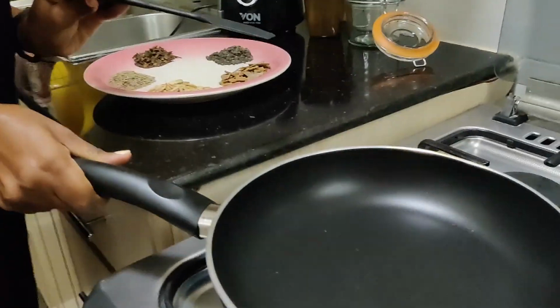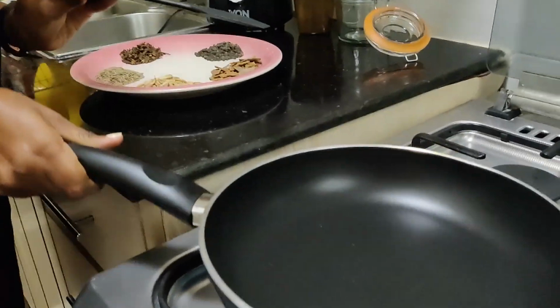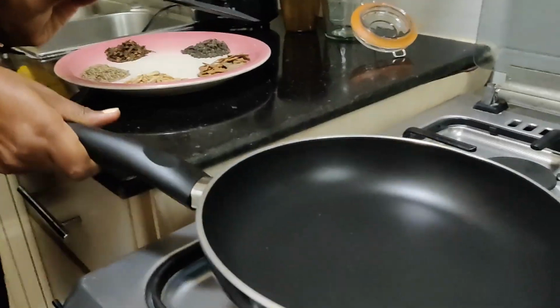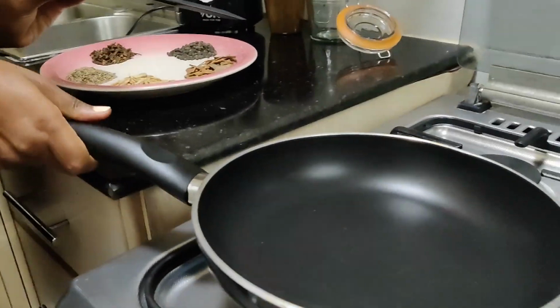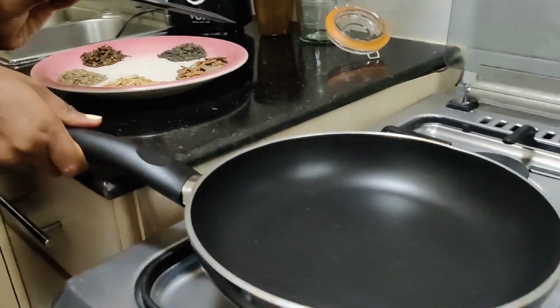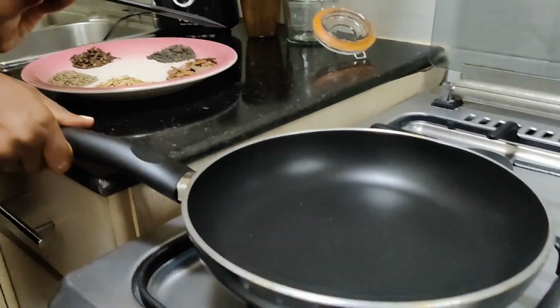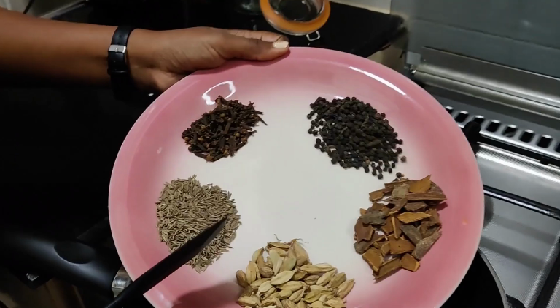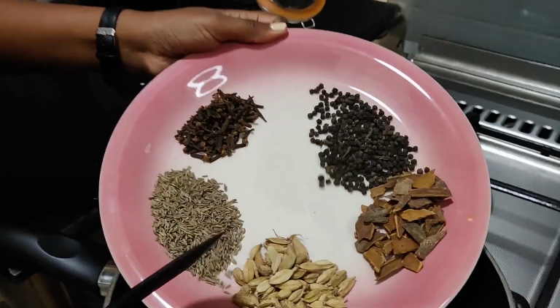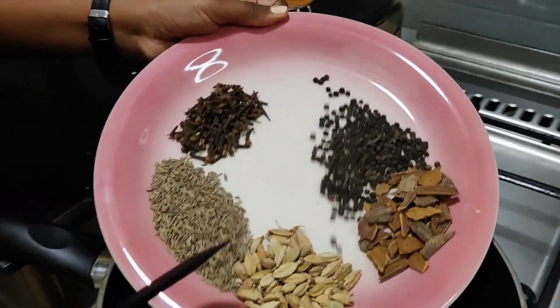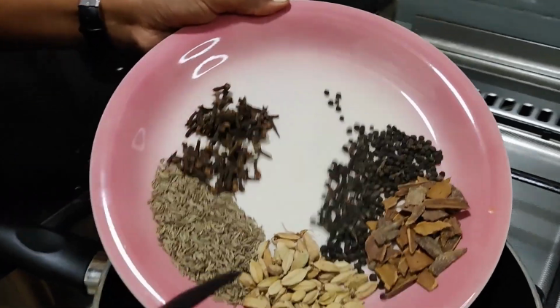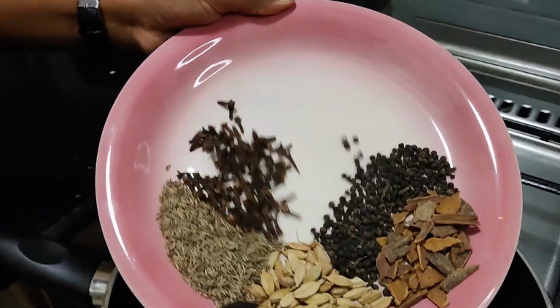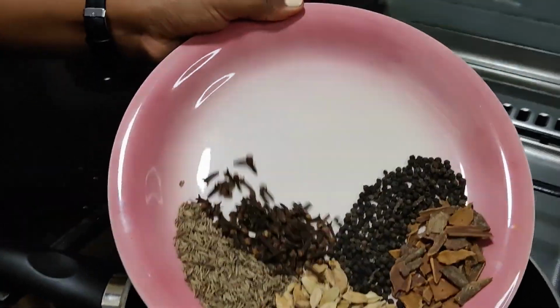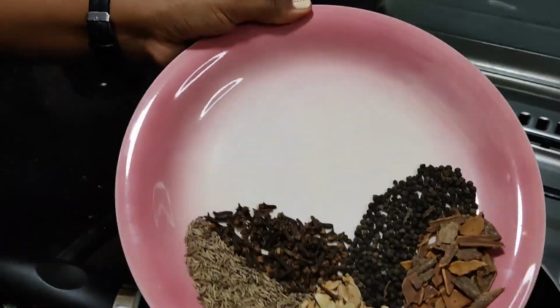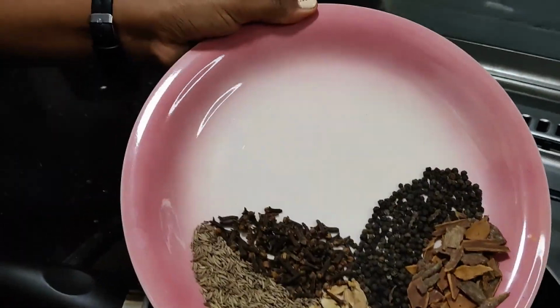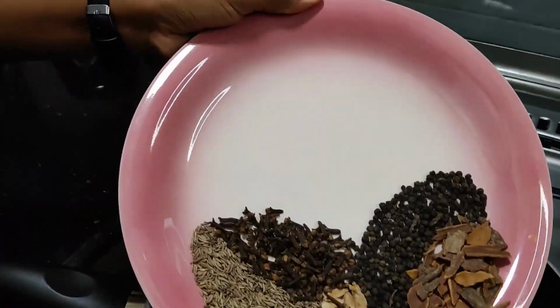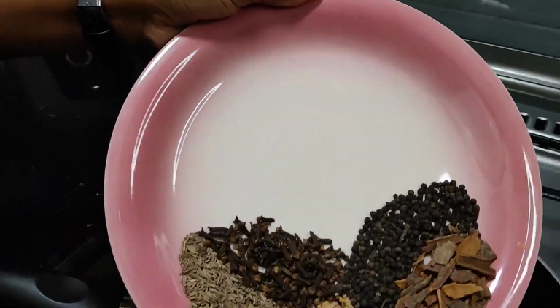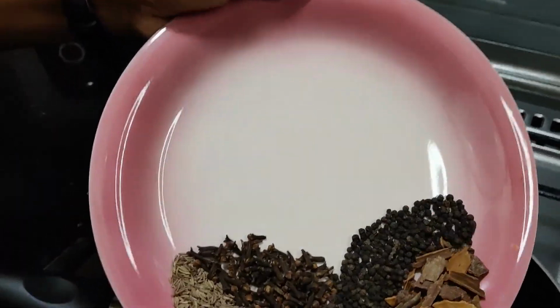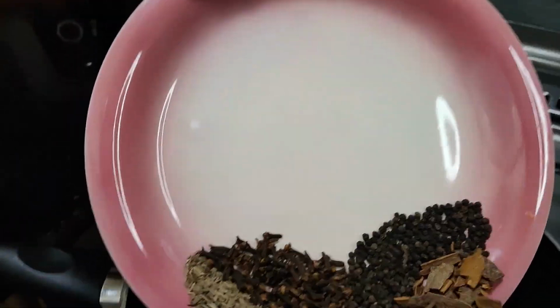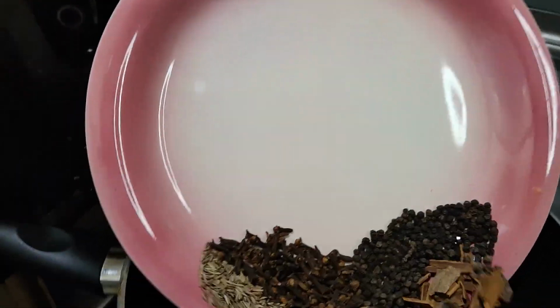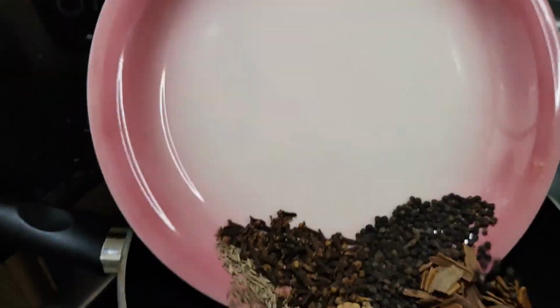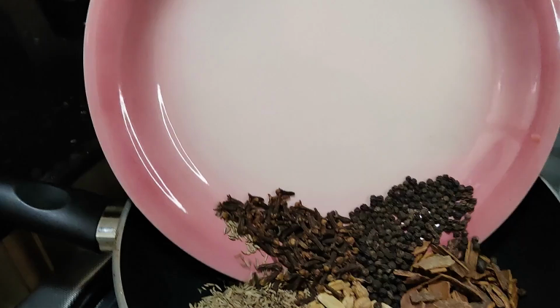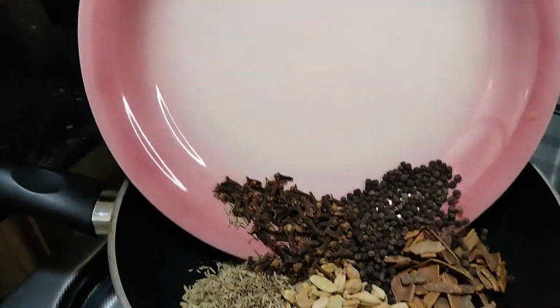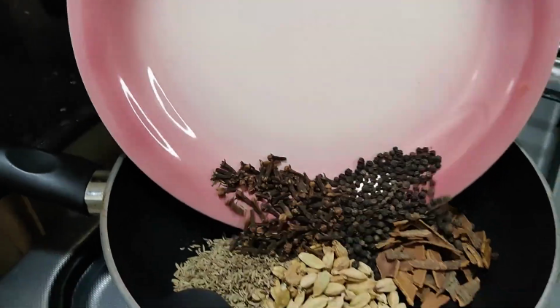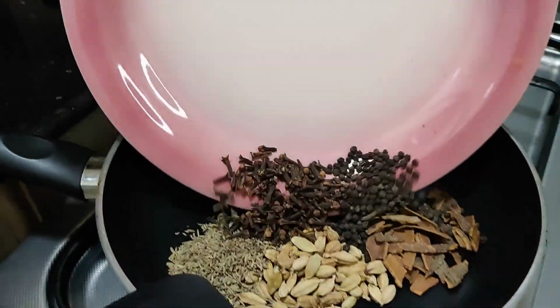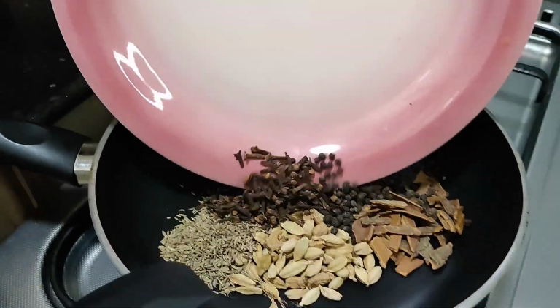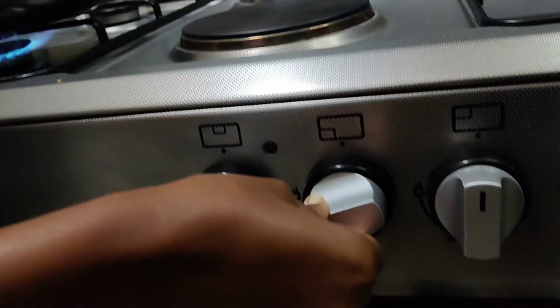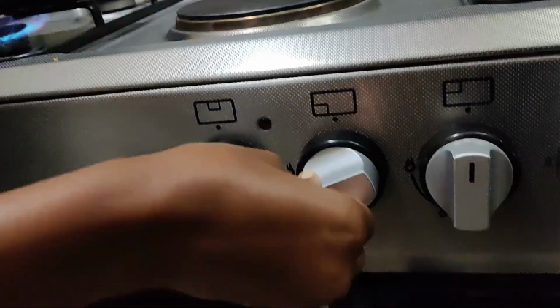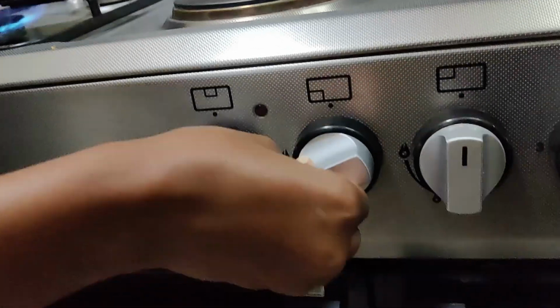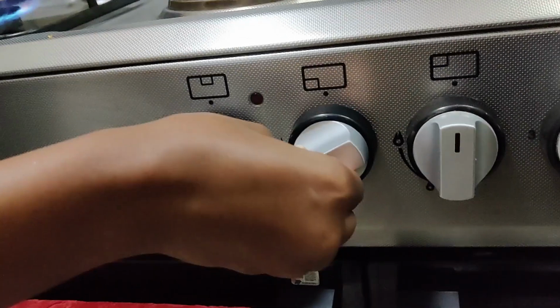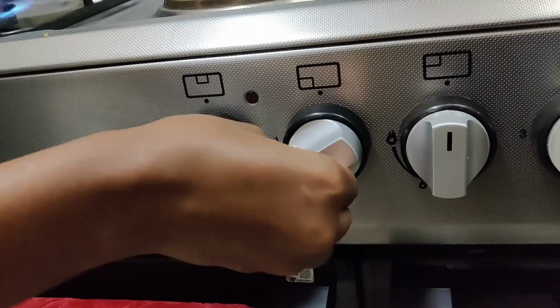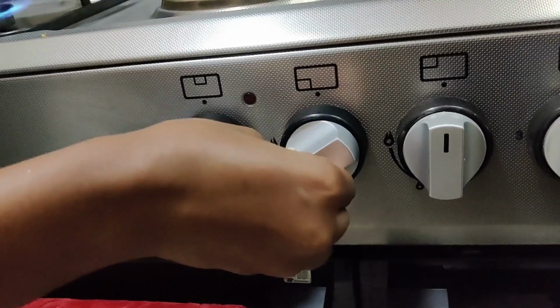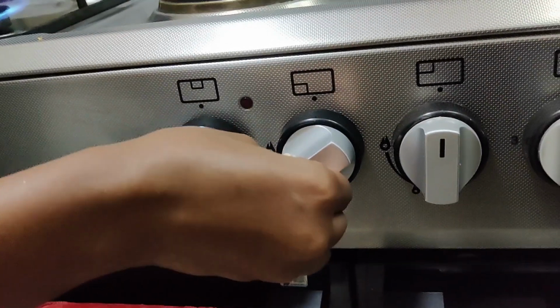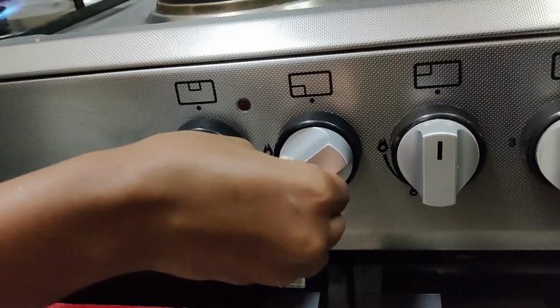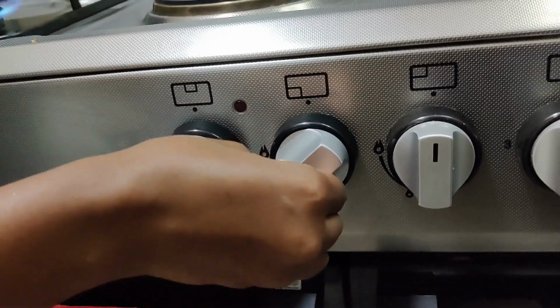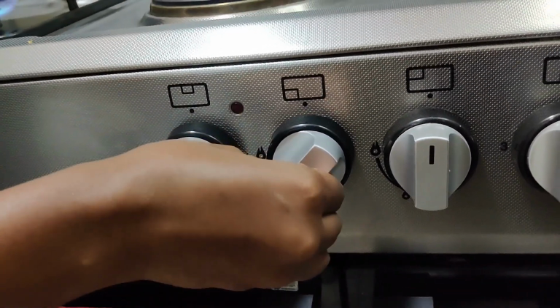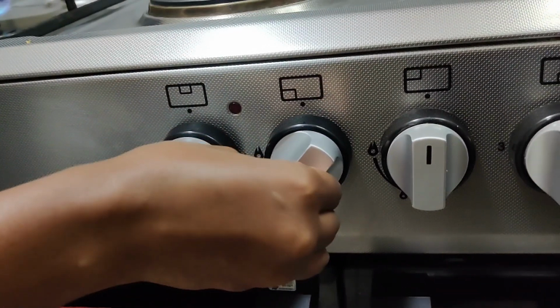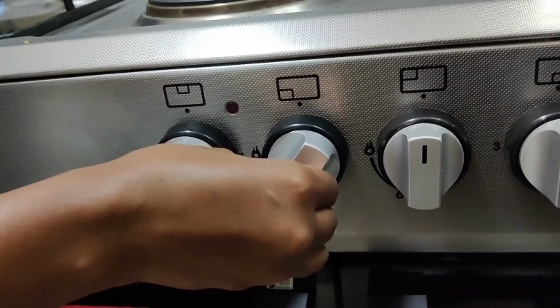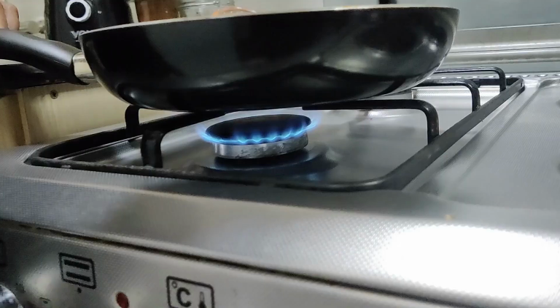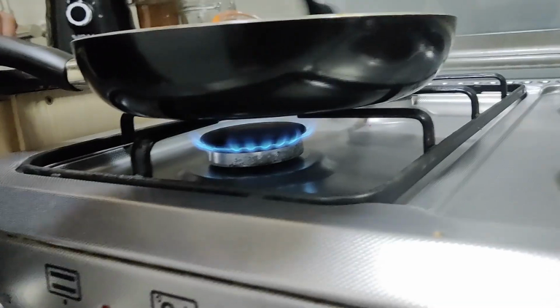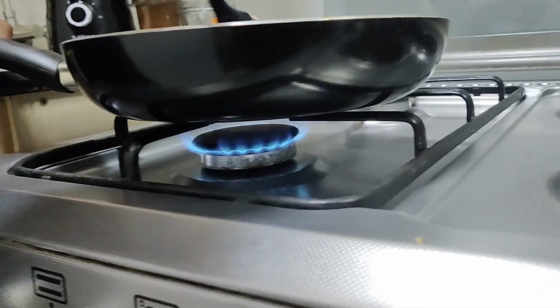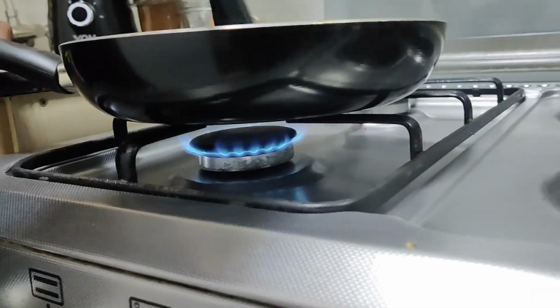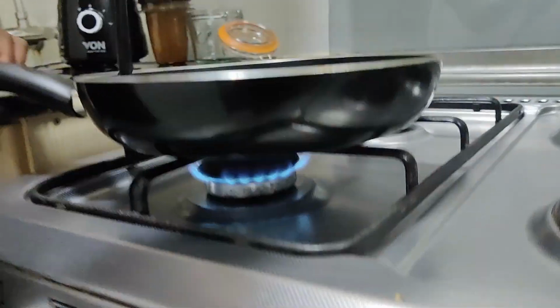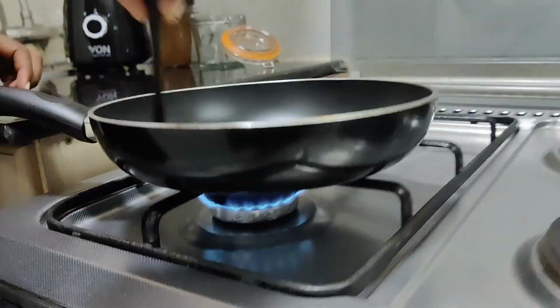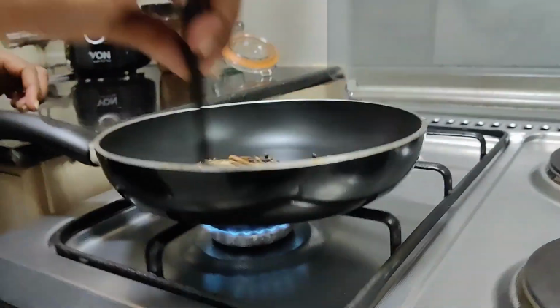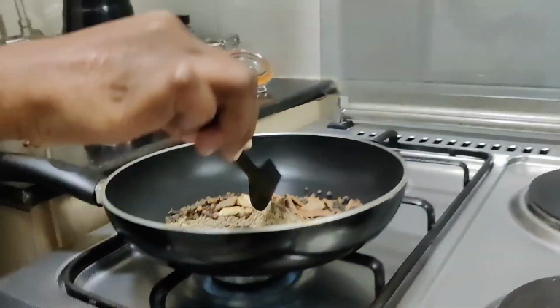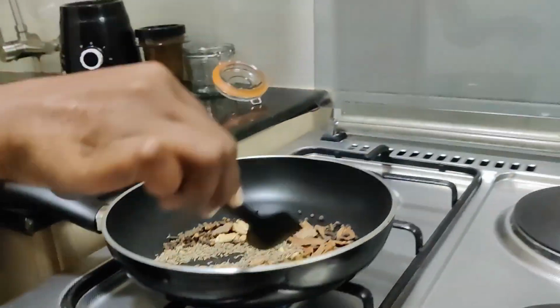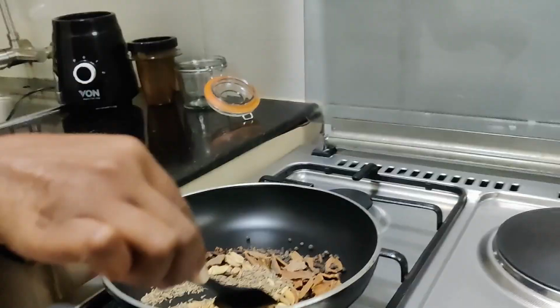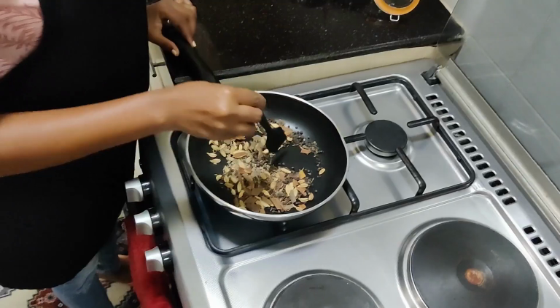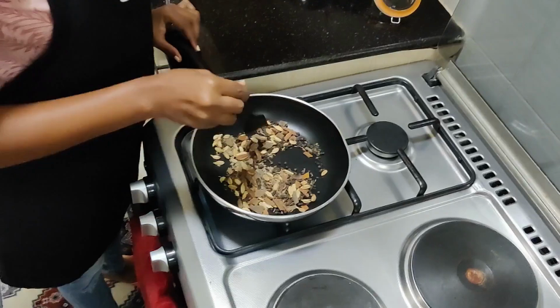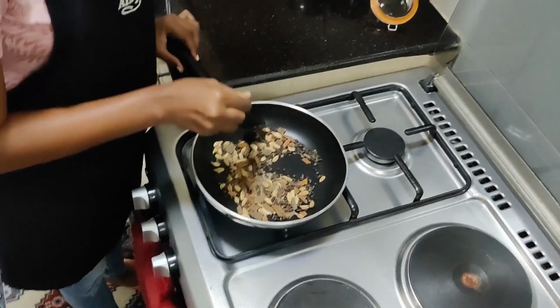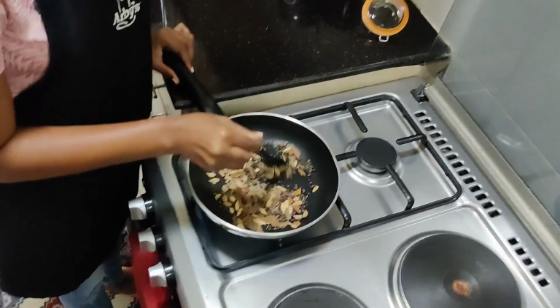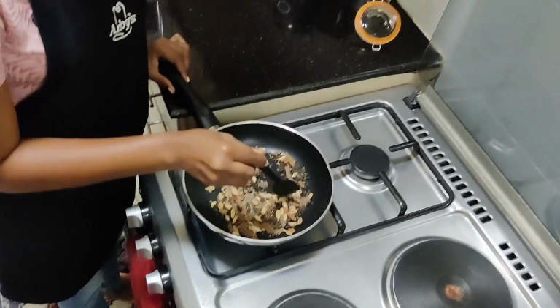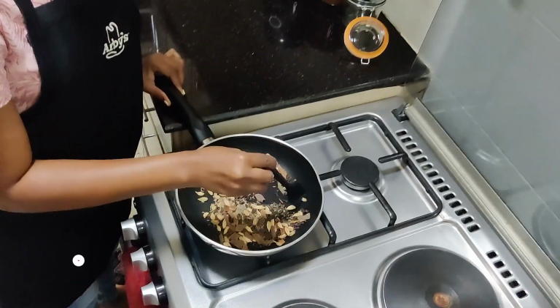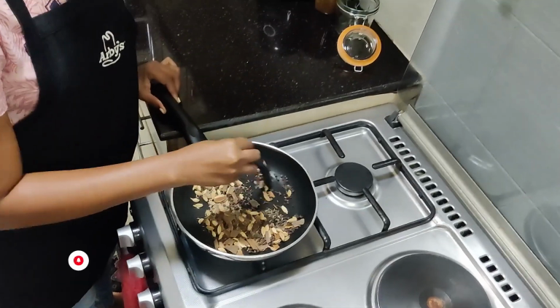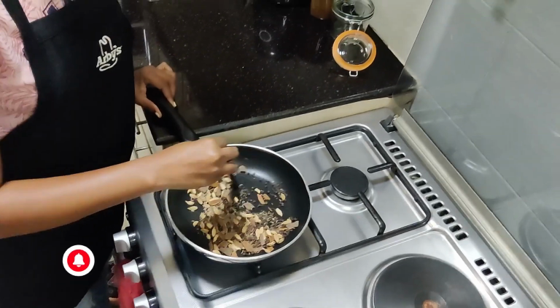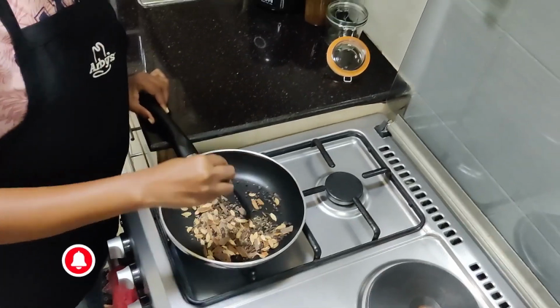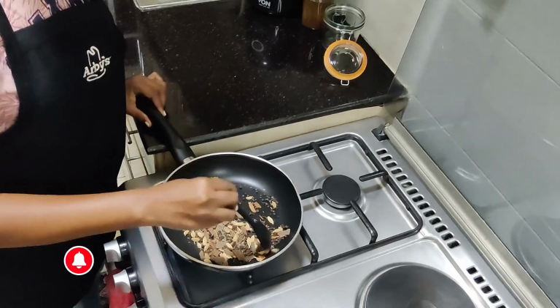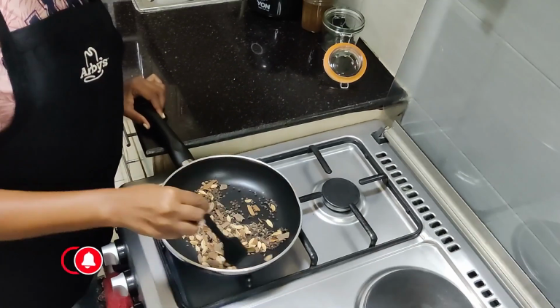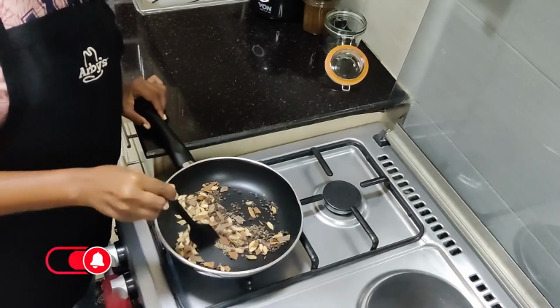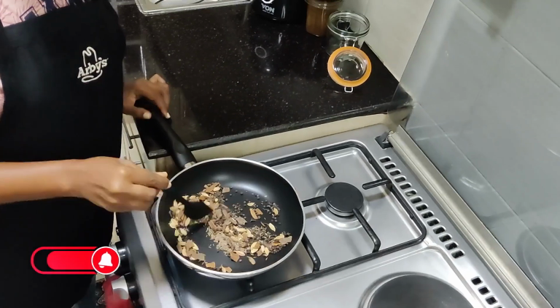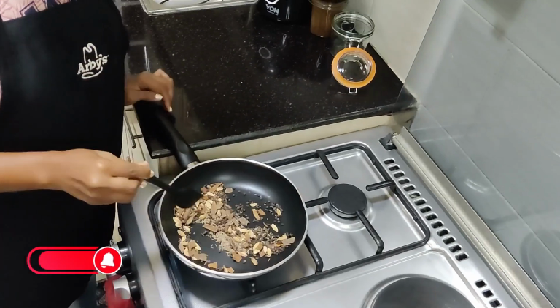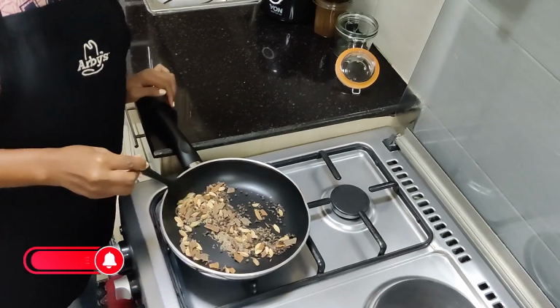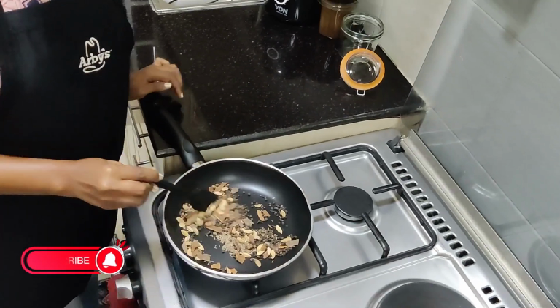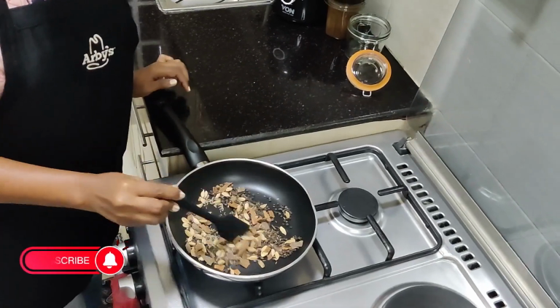First step, I'm going to start frying them with a very low heat for about 3 to 4 minutes.